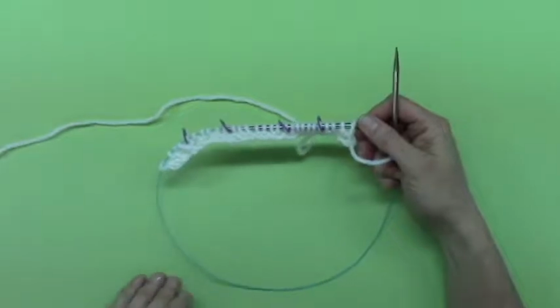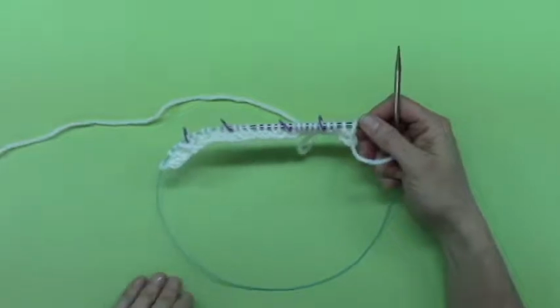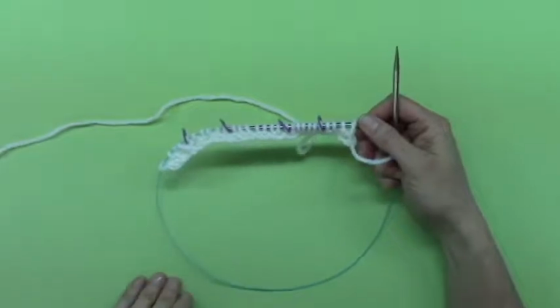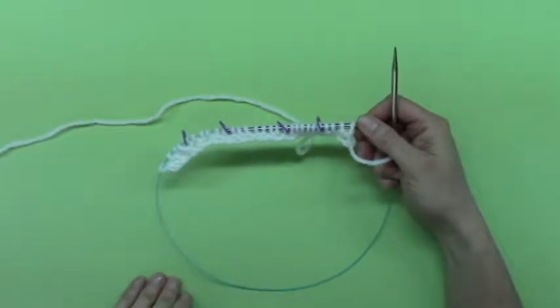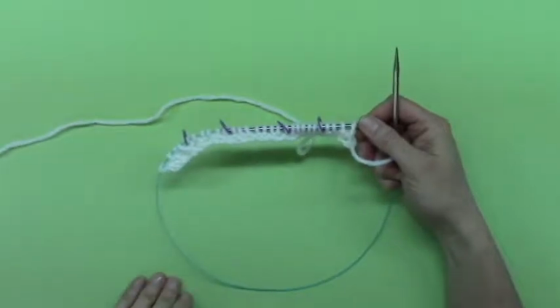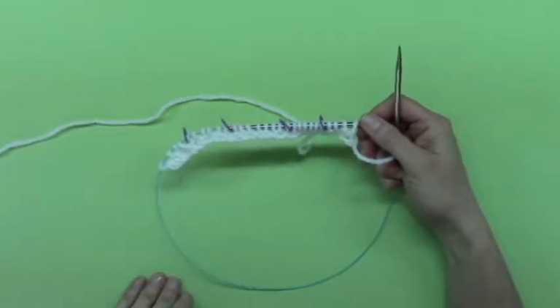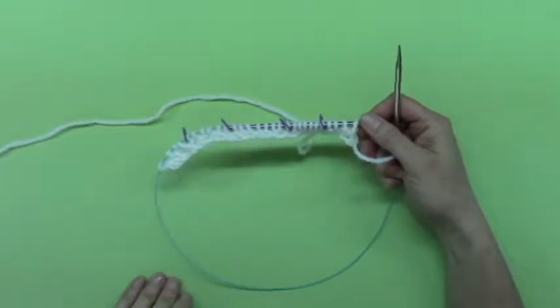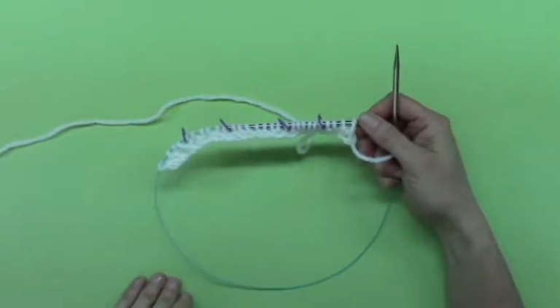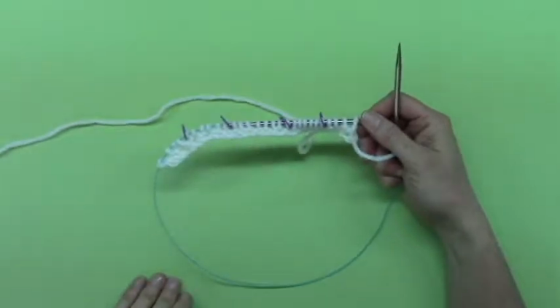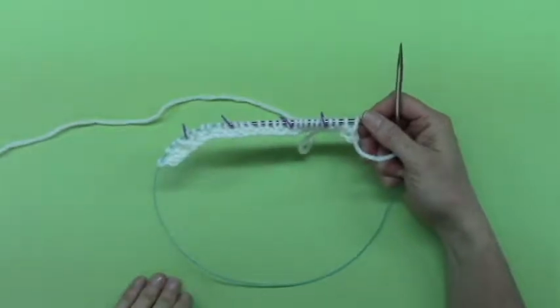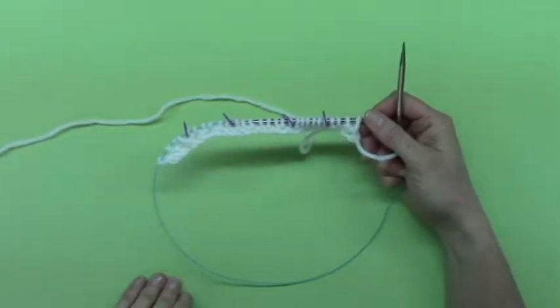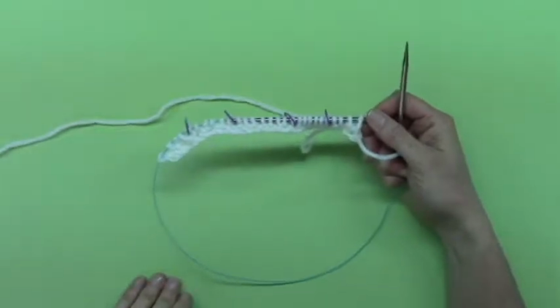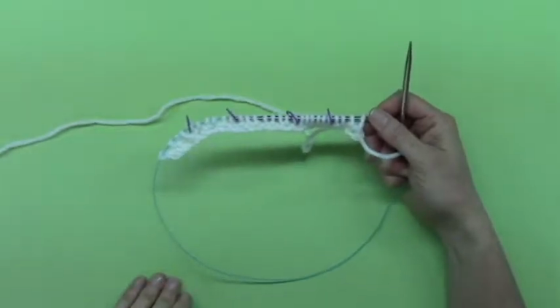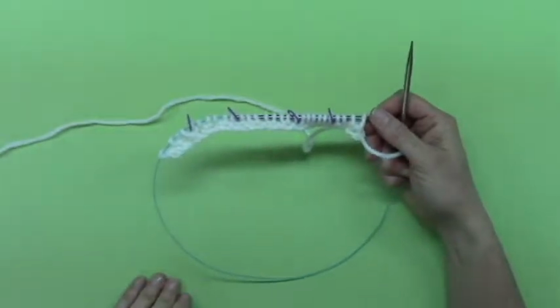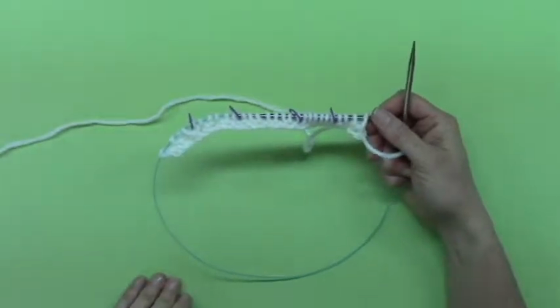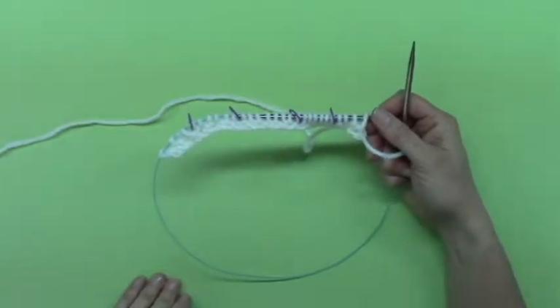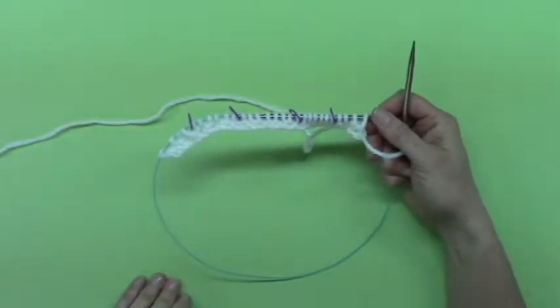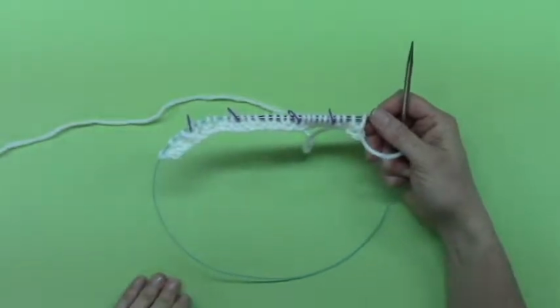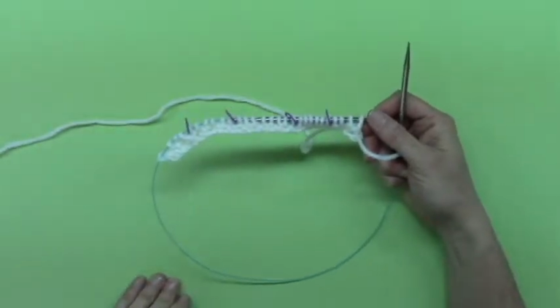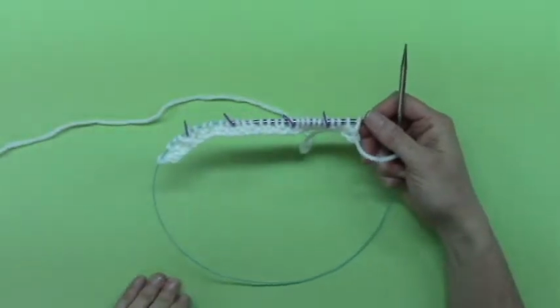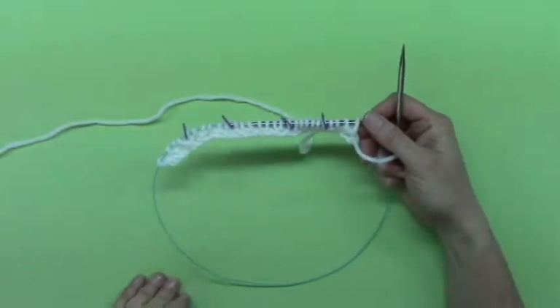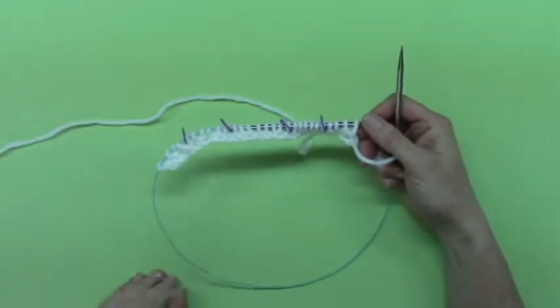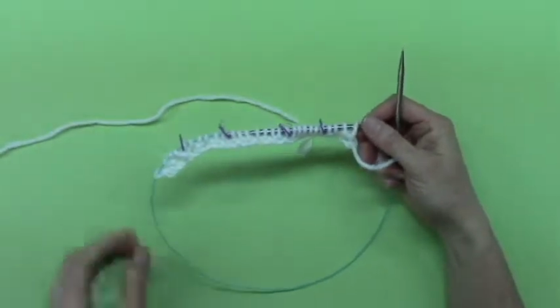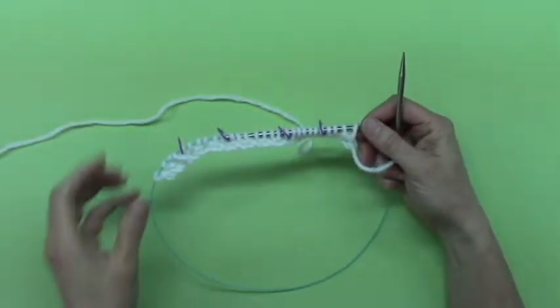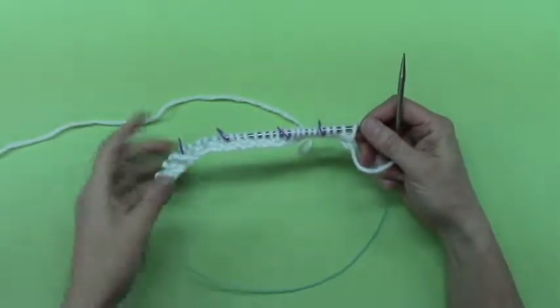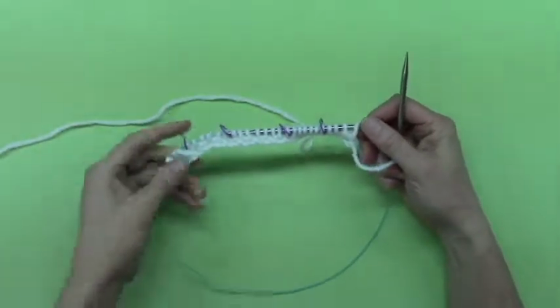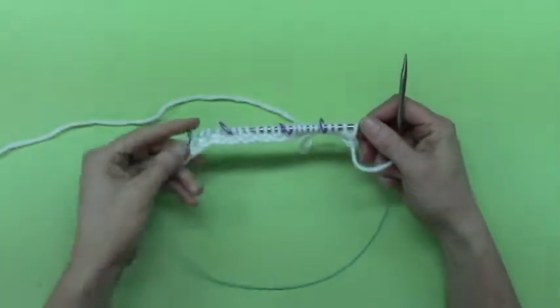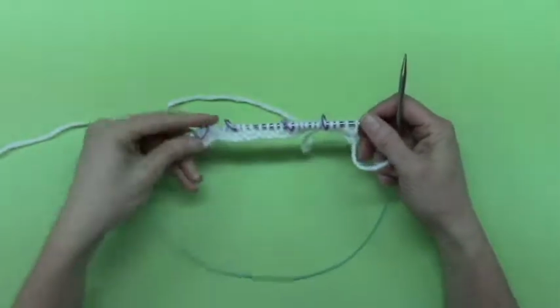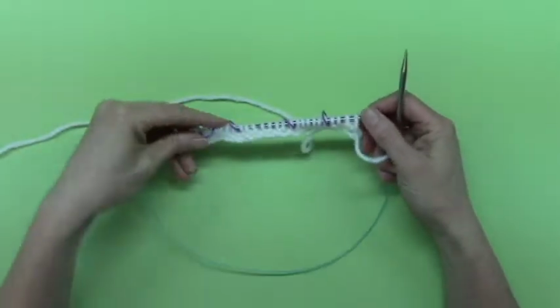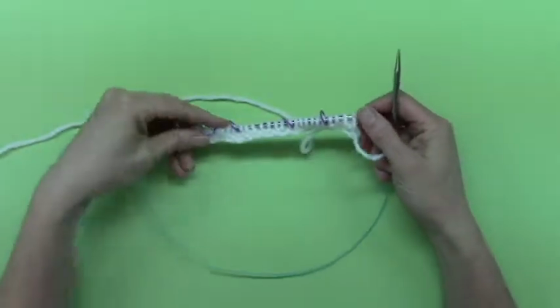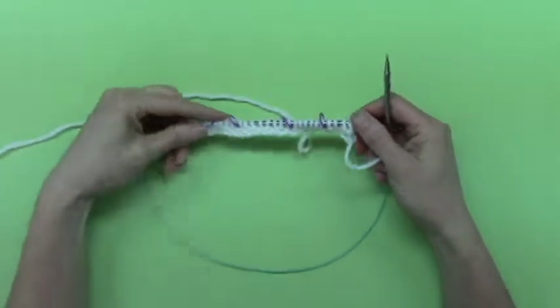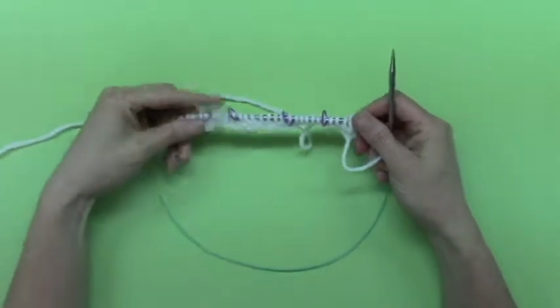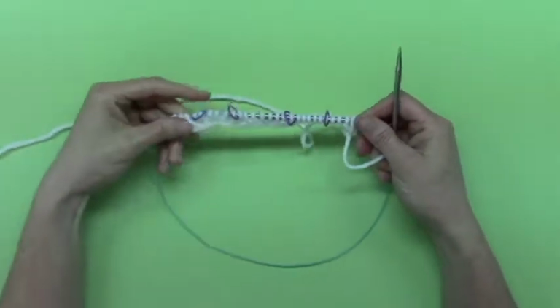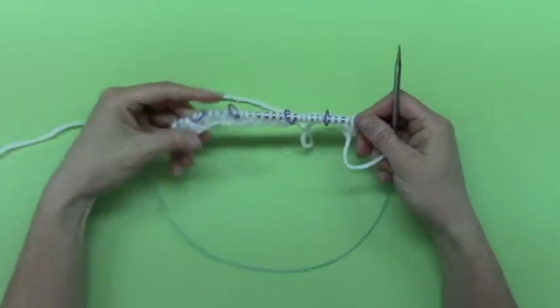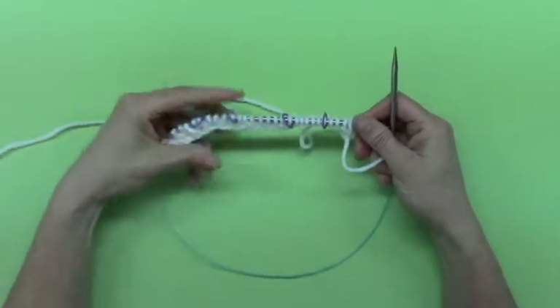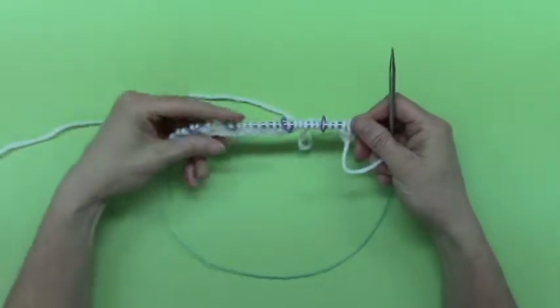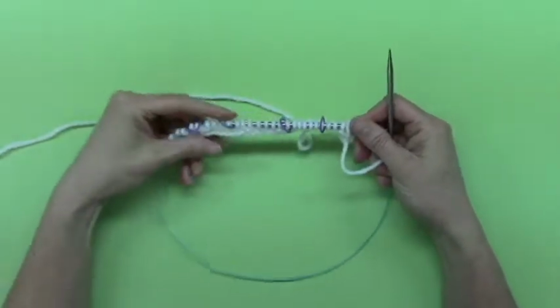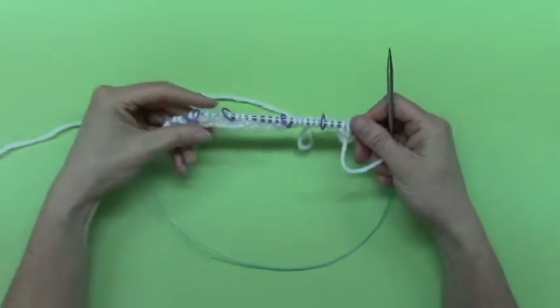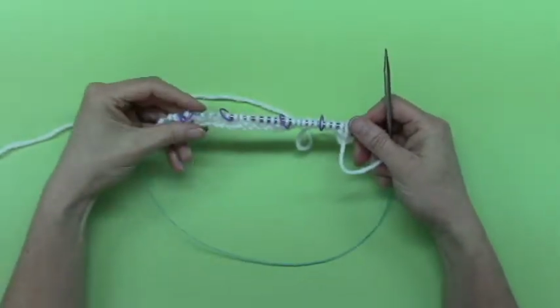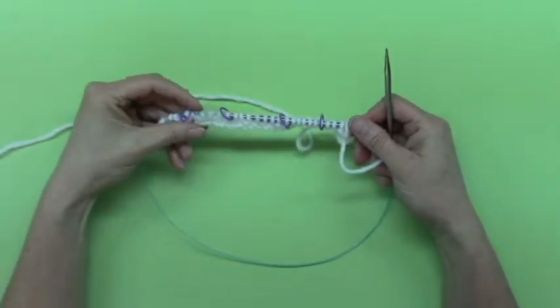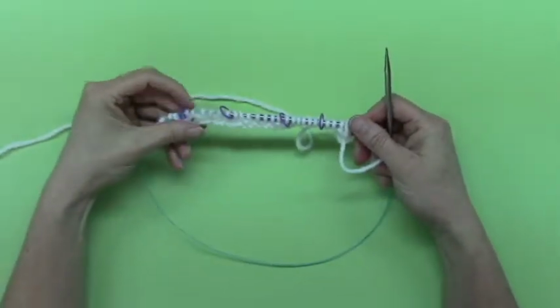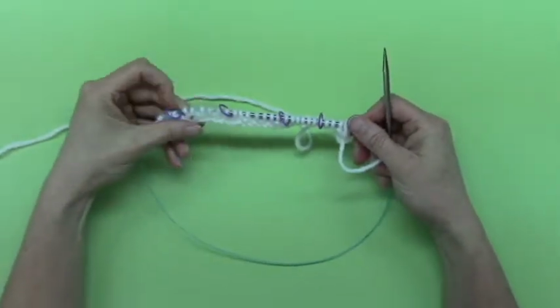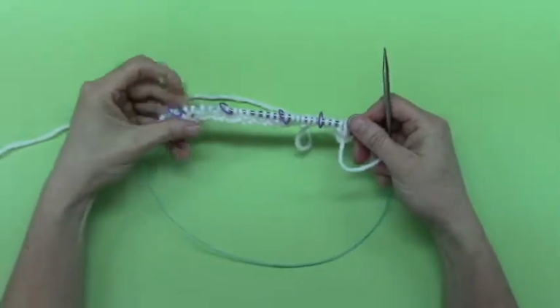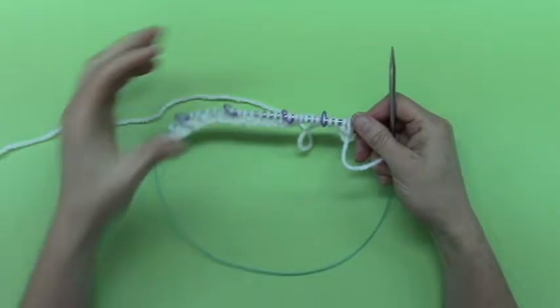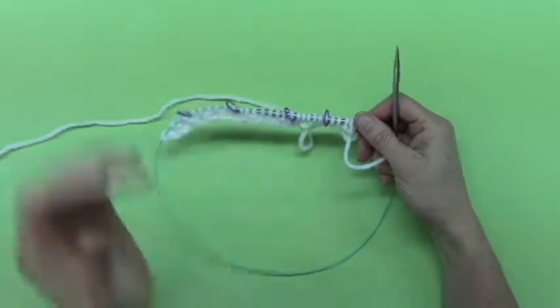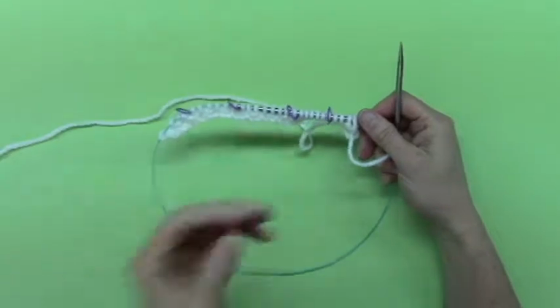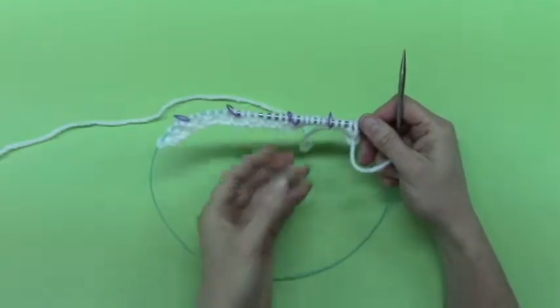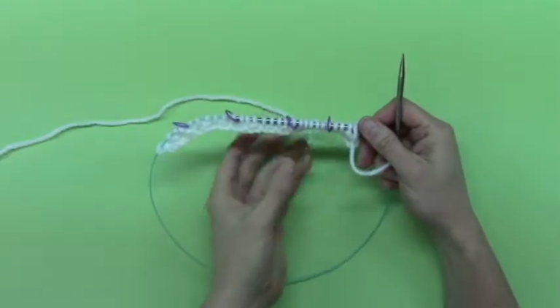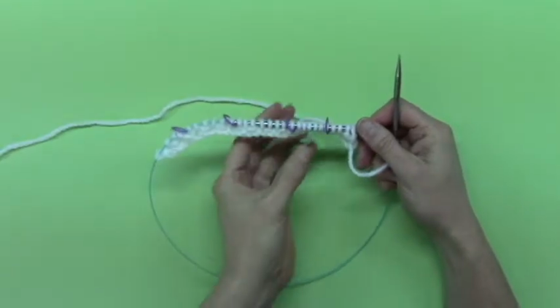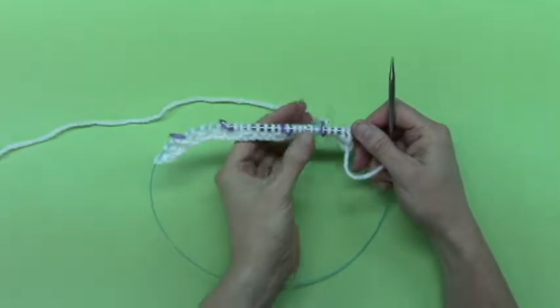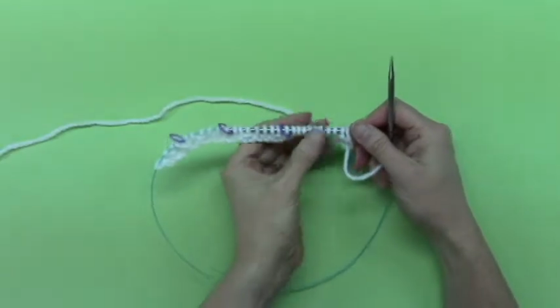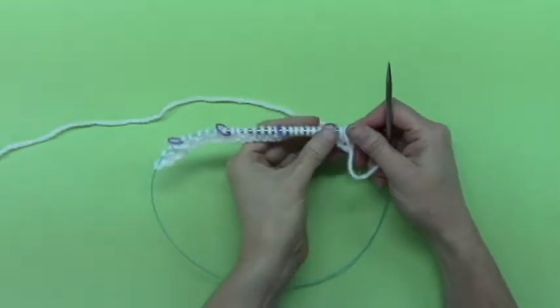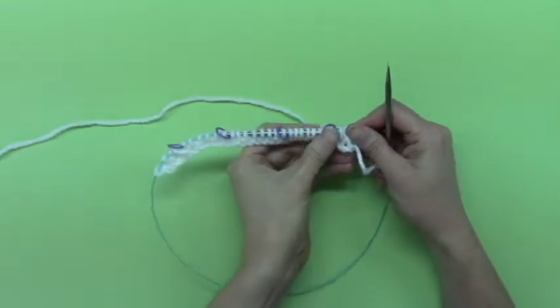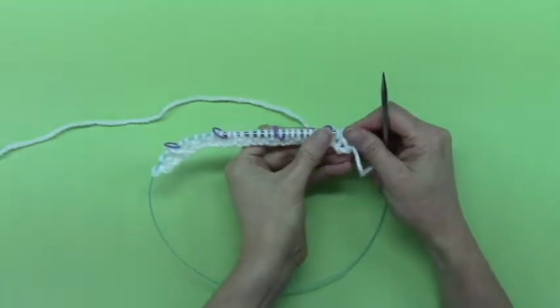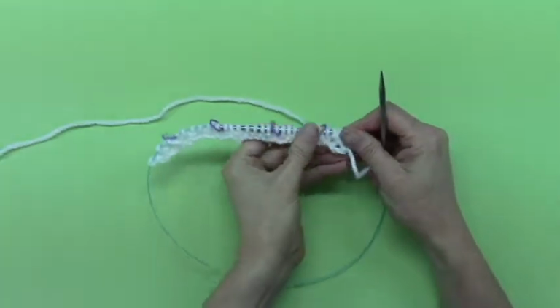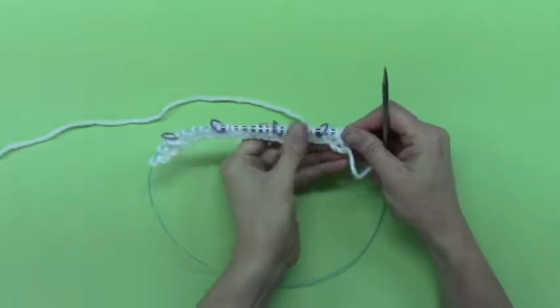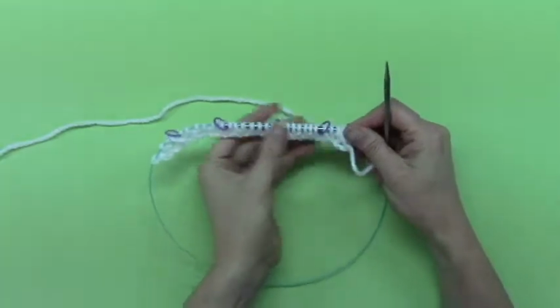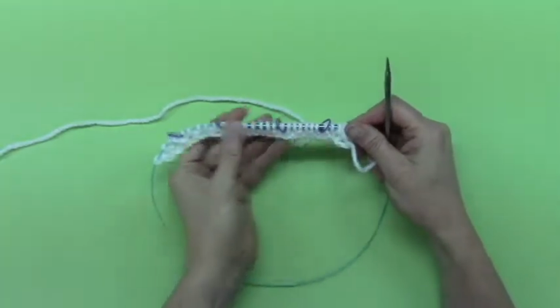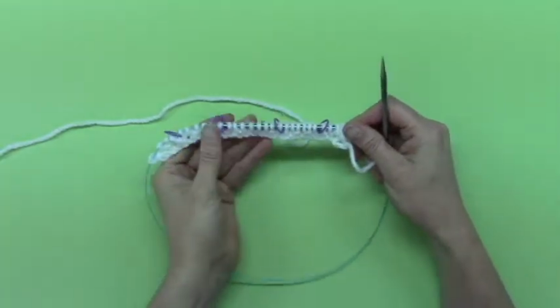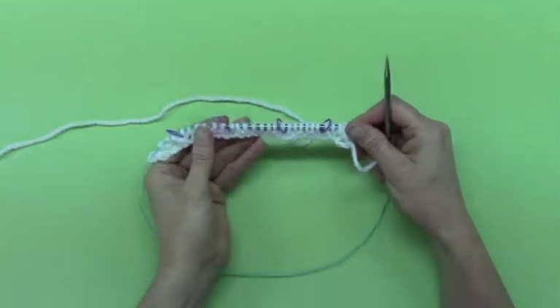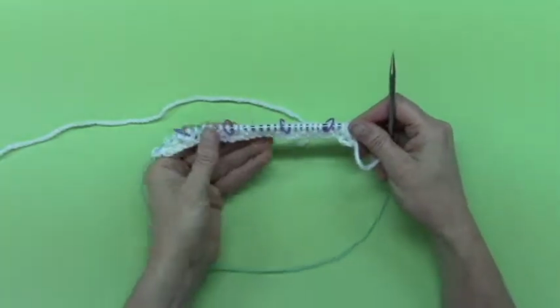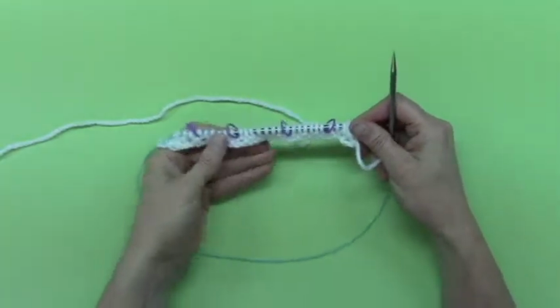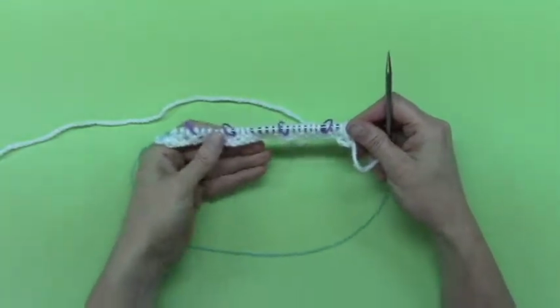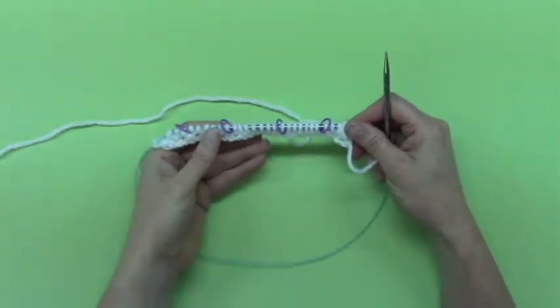German short row shaping. How do you do it? It's very easy. I prefer it over the wrap and turn.